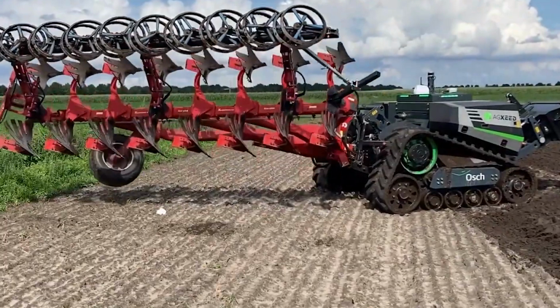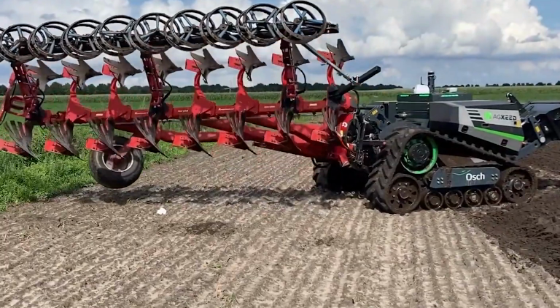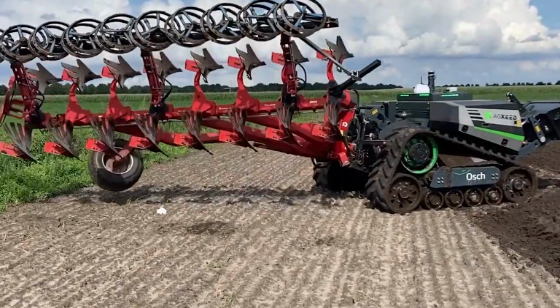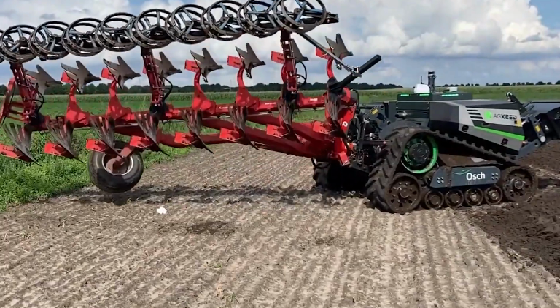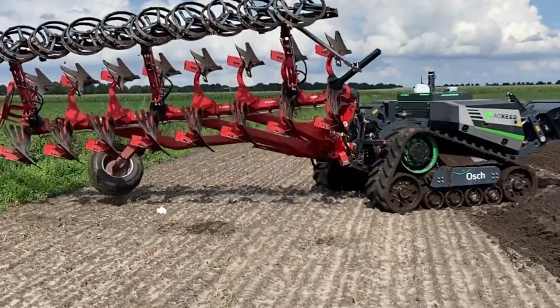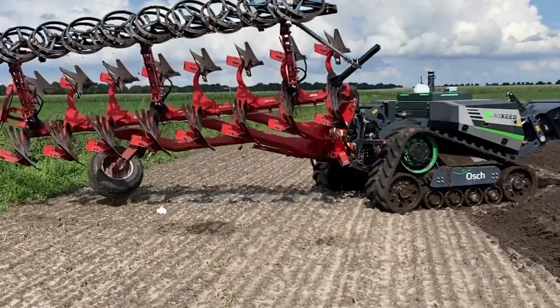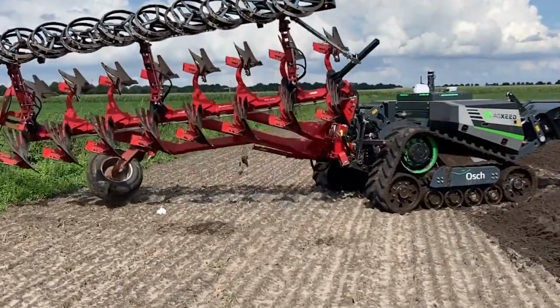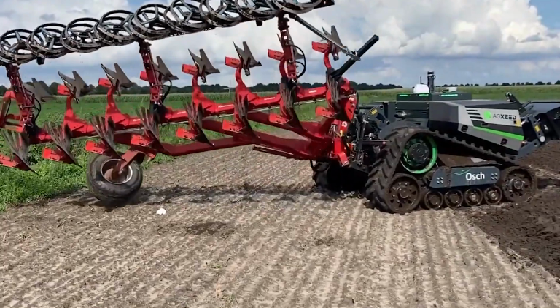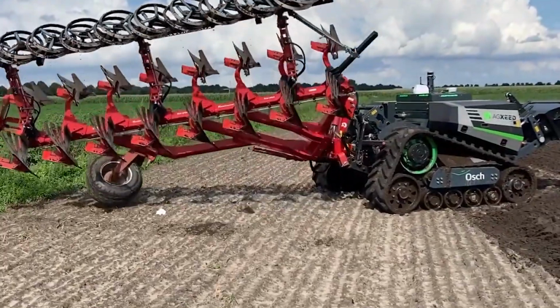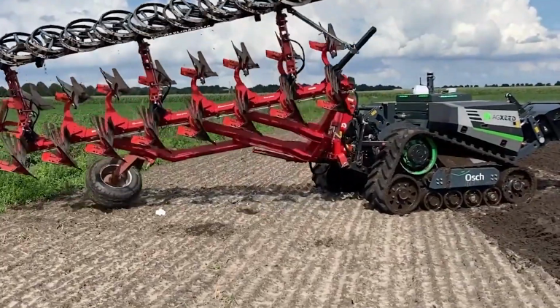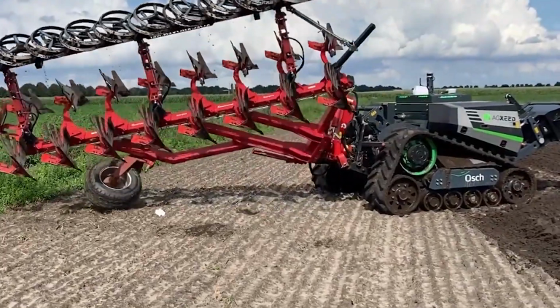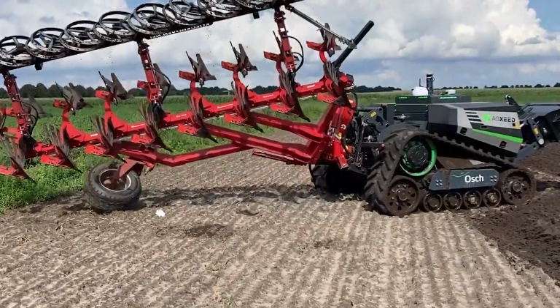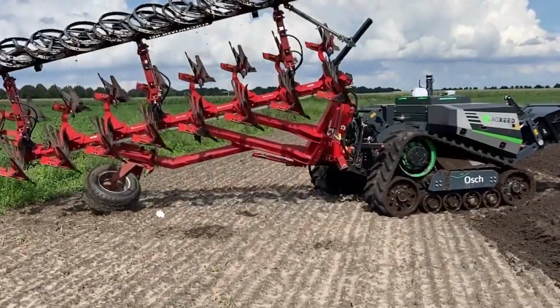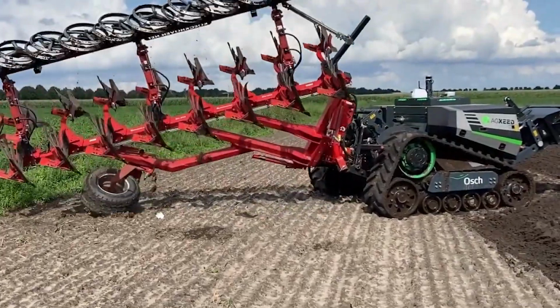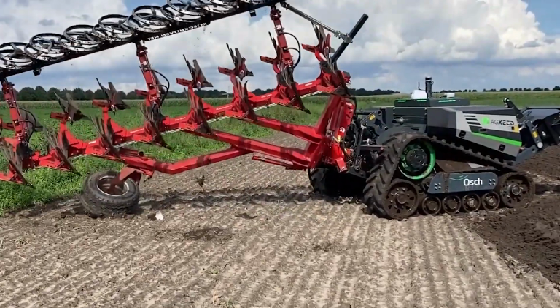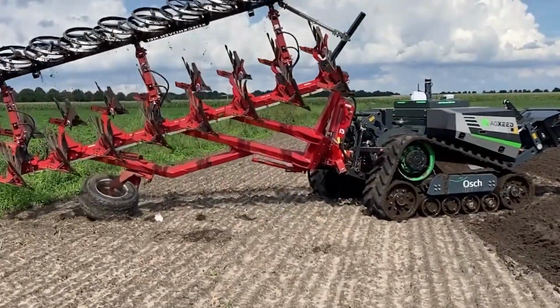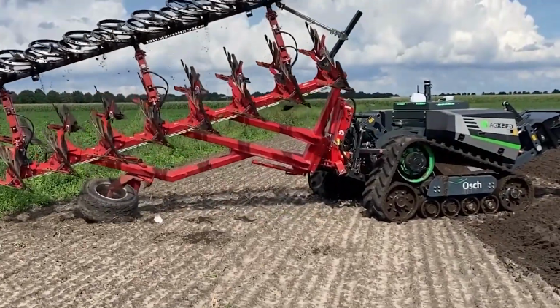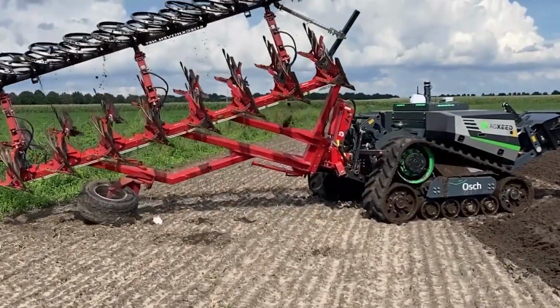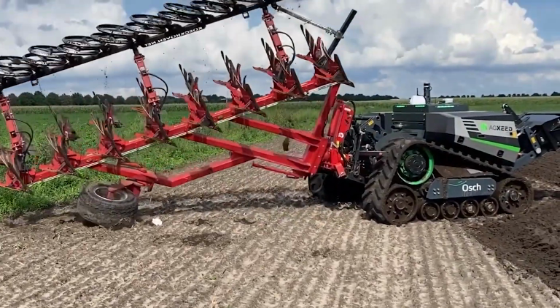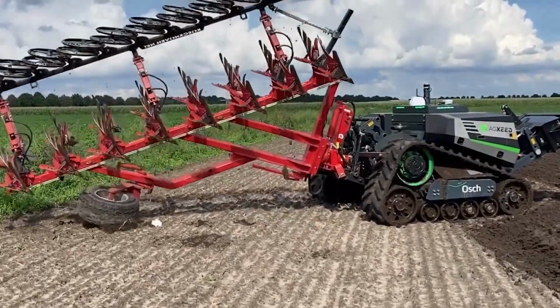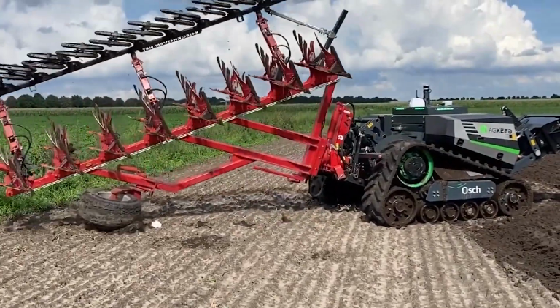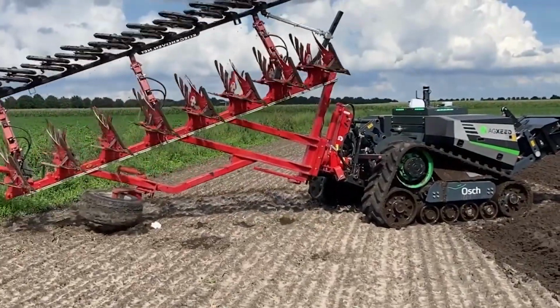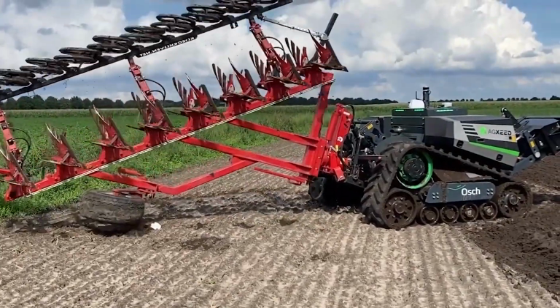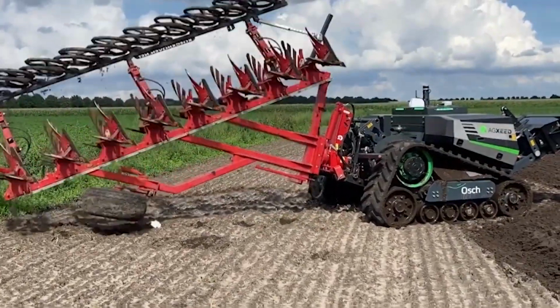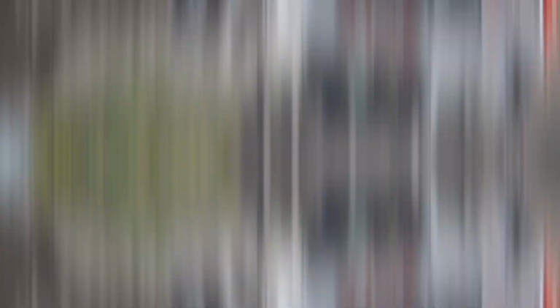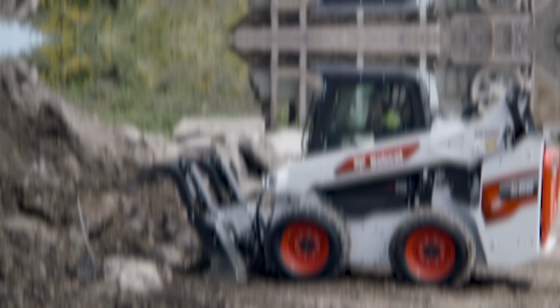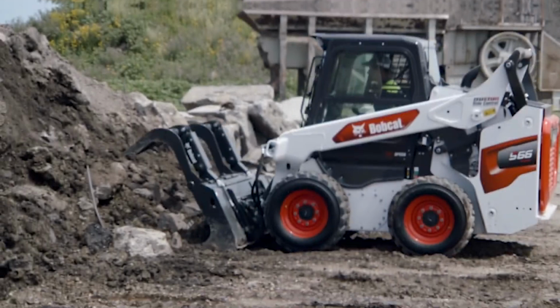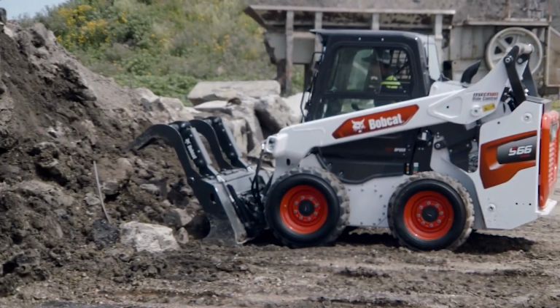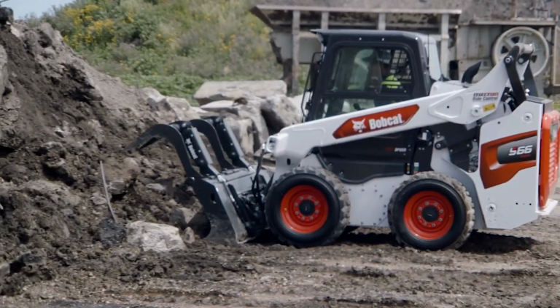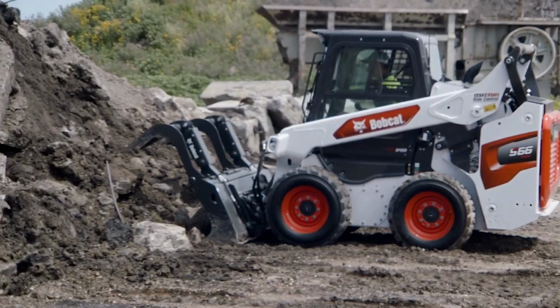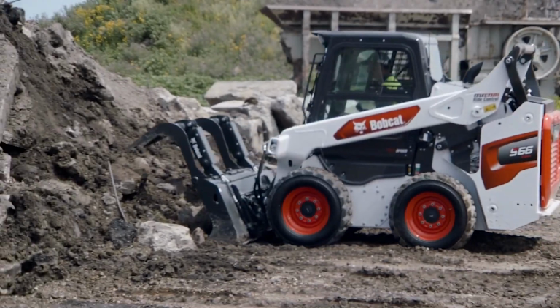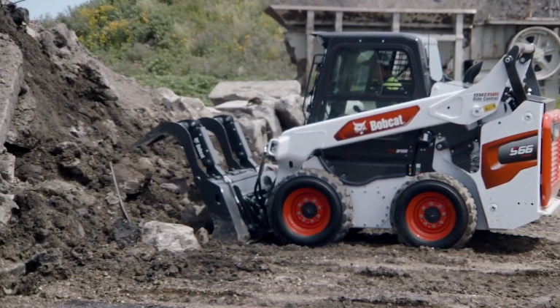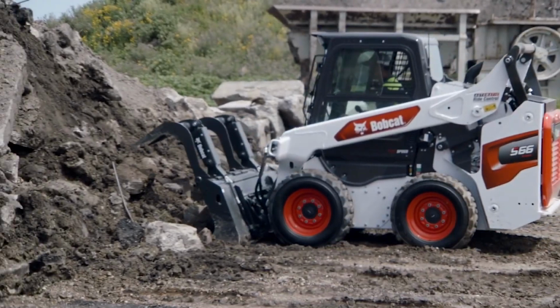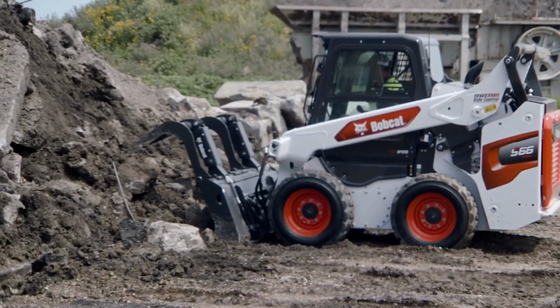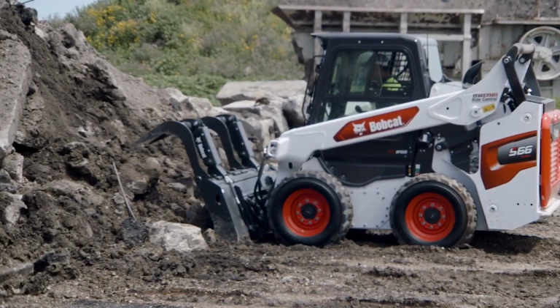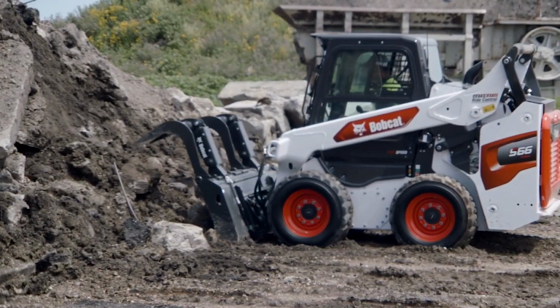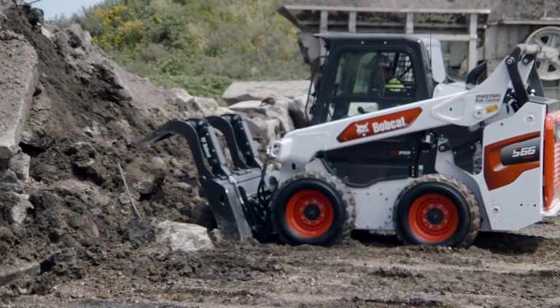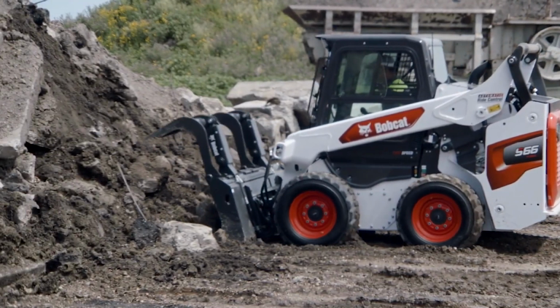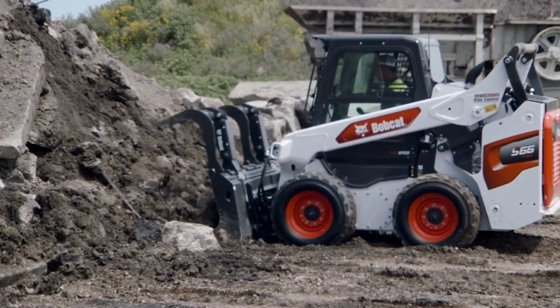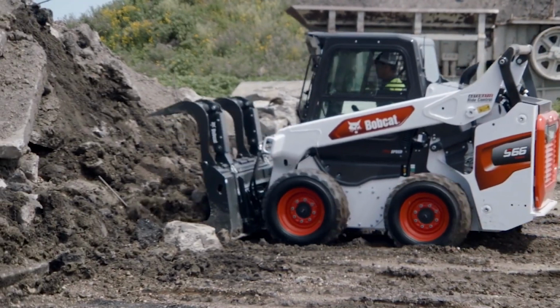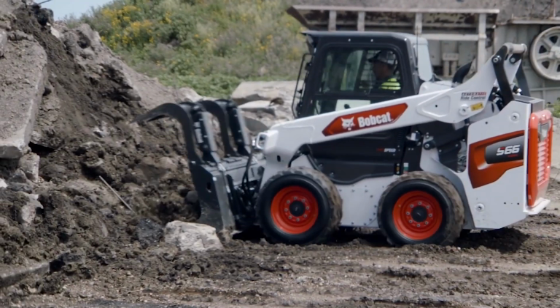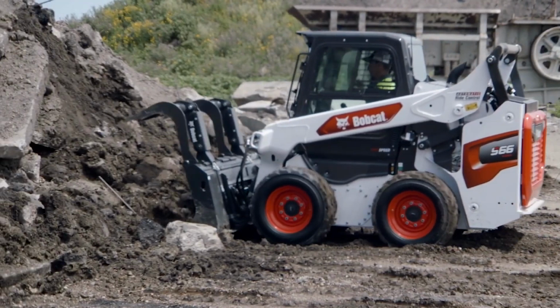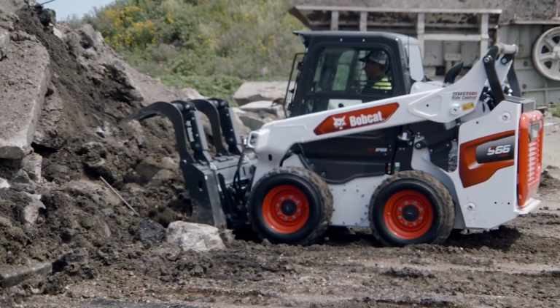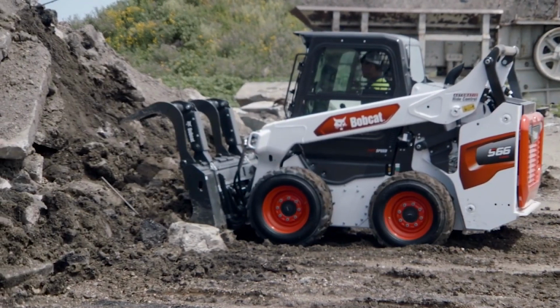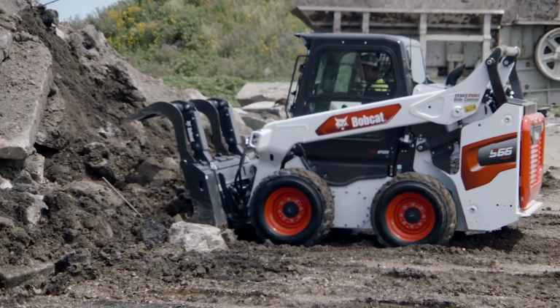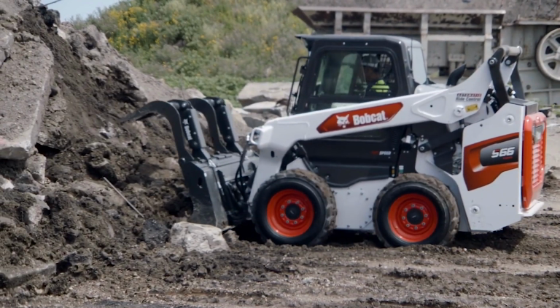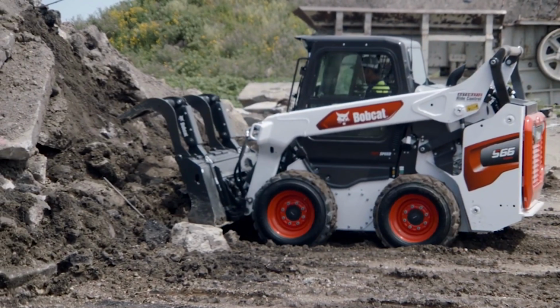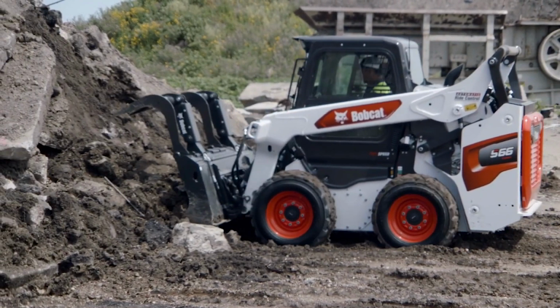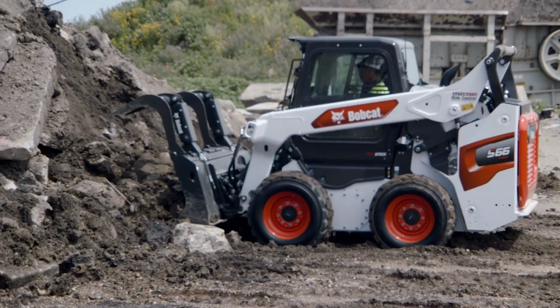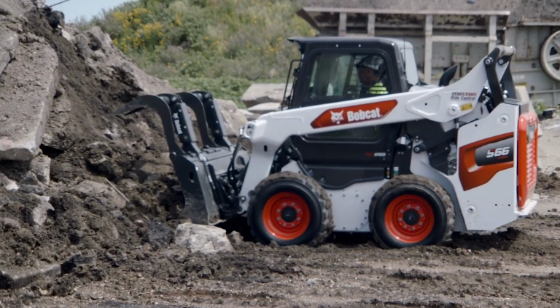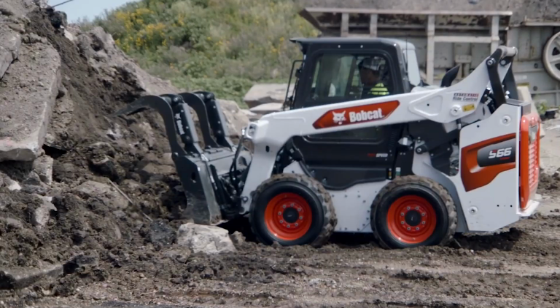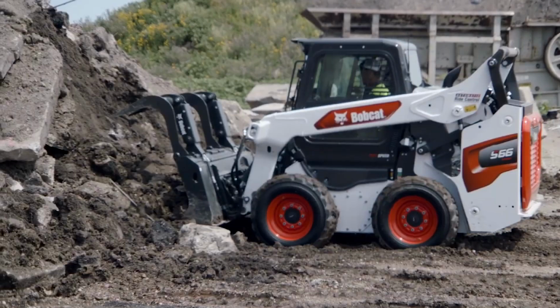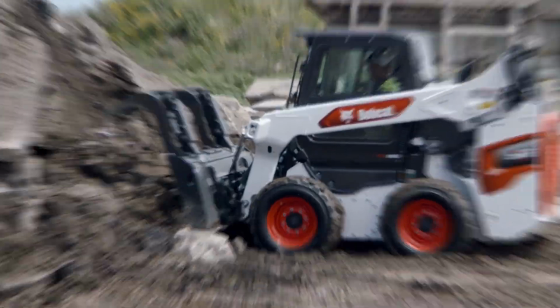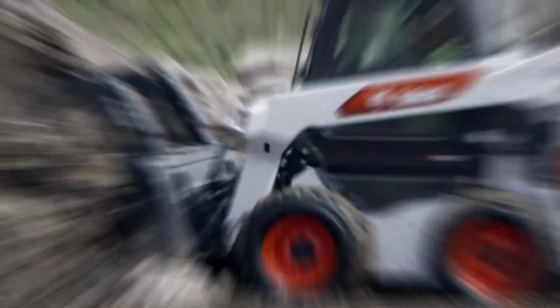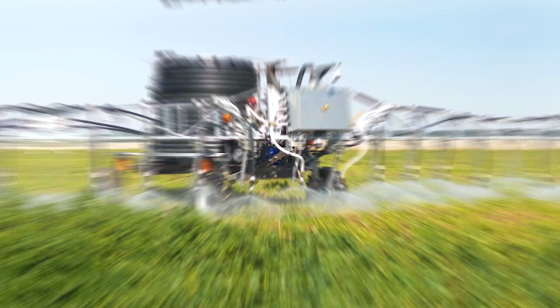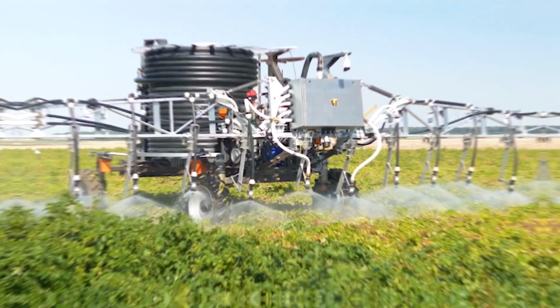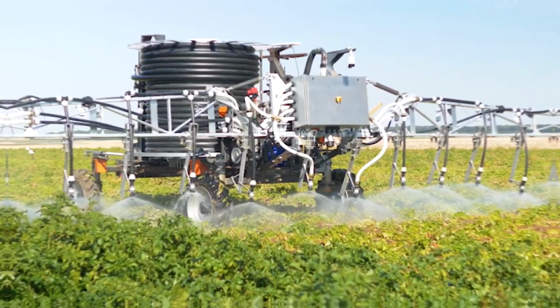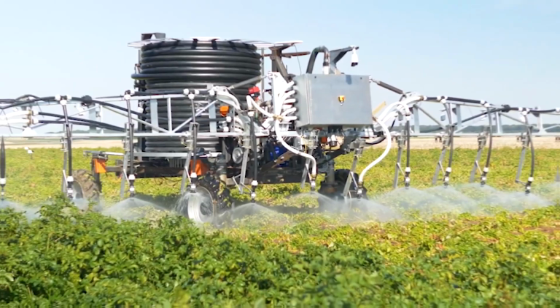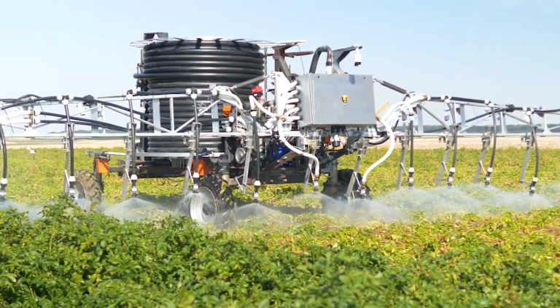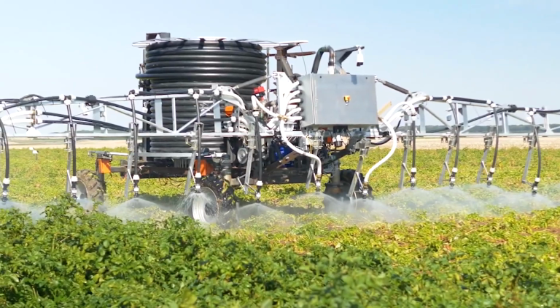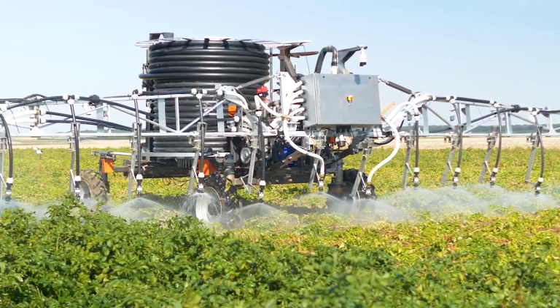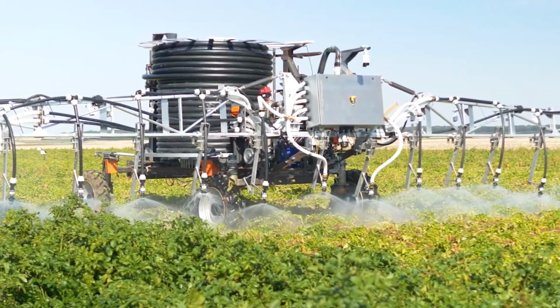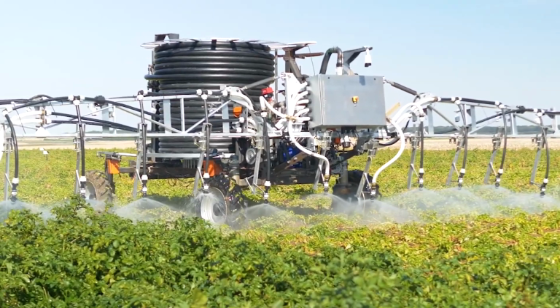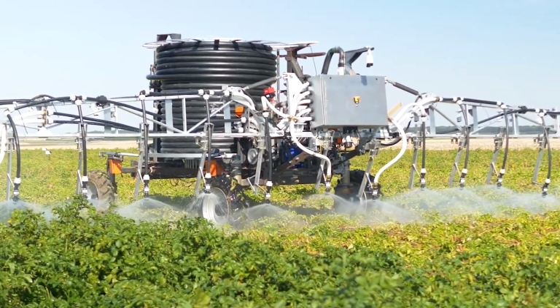Welcome to FarmMock, where today we'll be looking at some of modern agriculture's most impressive and innovative farm machinery.